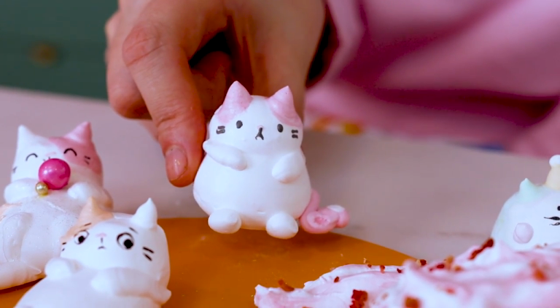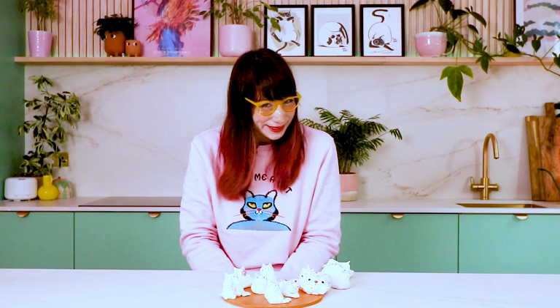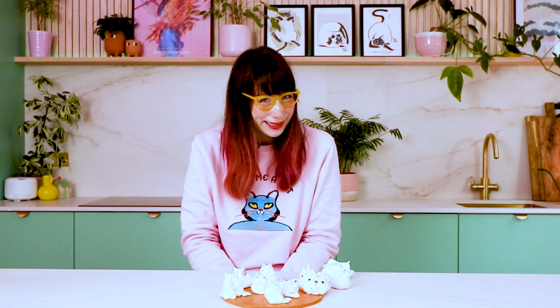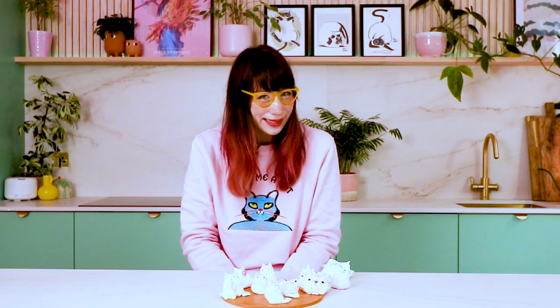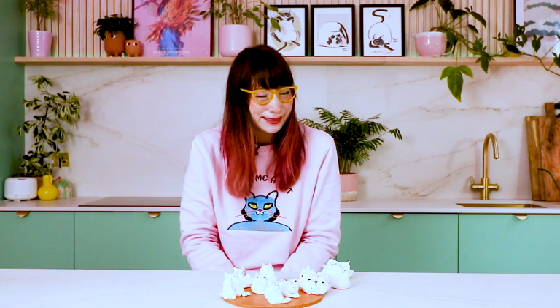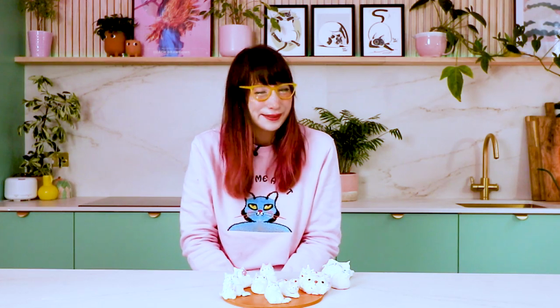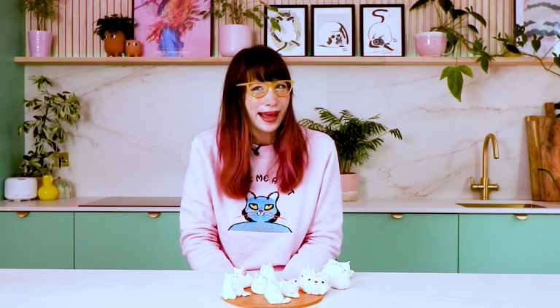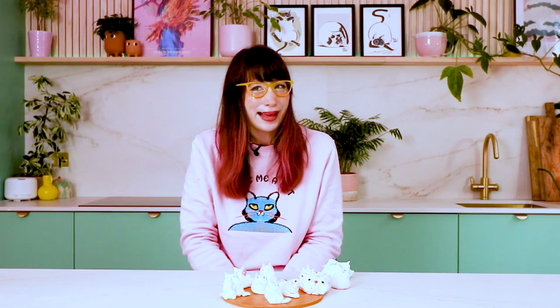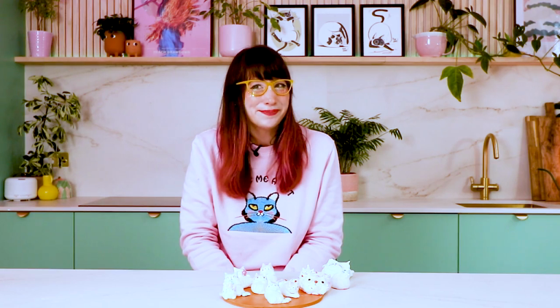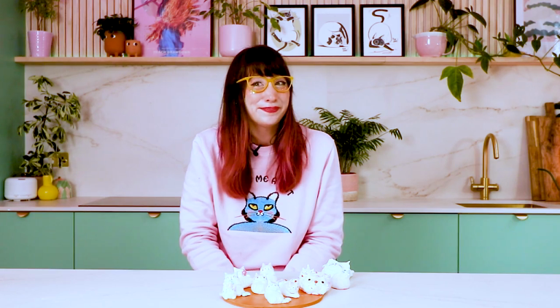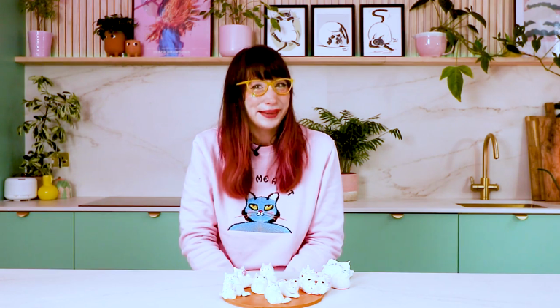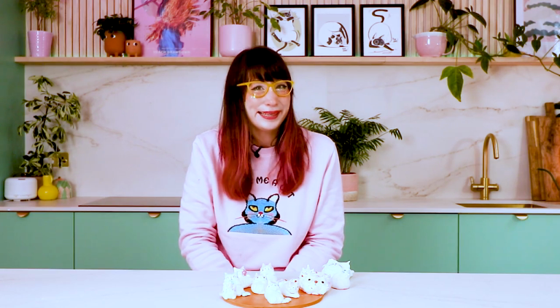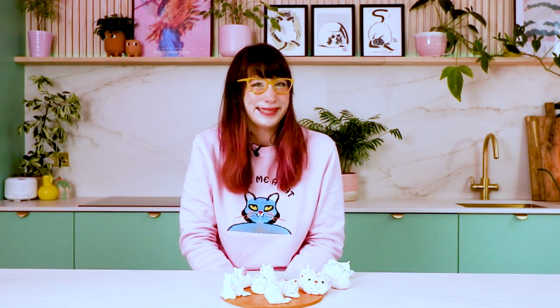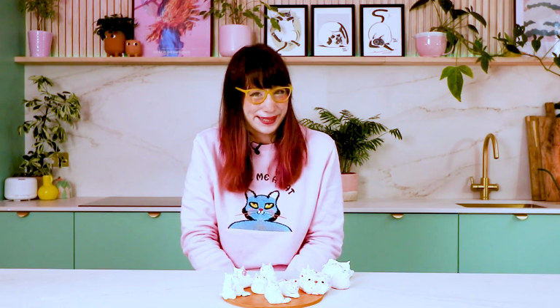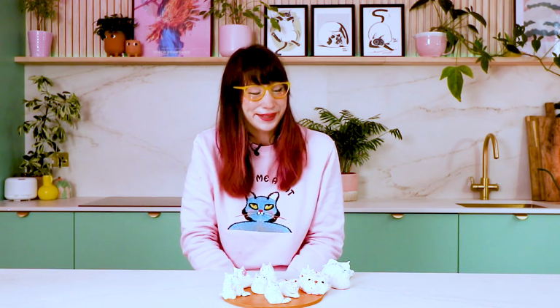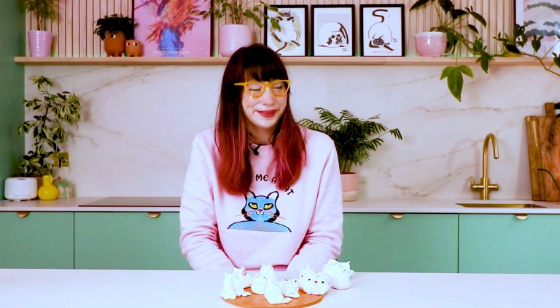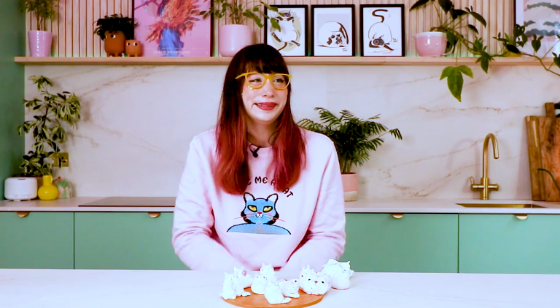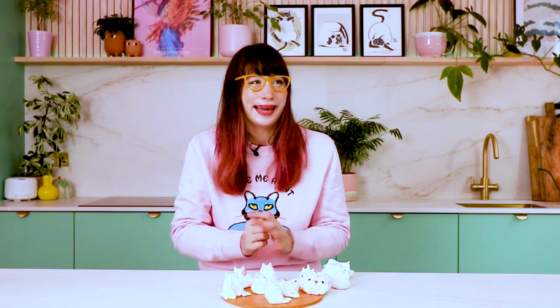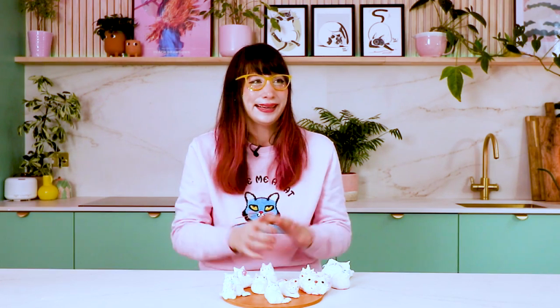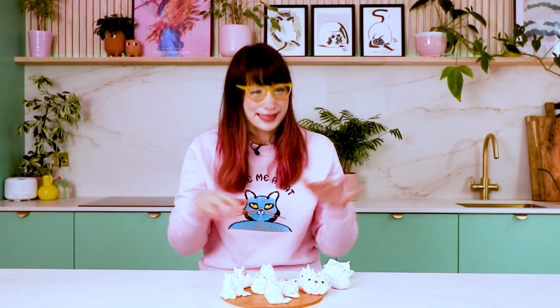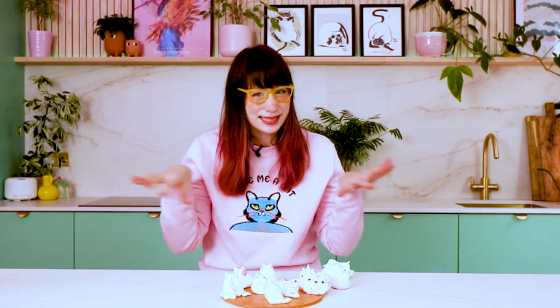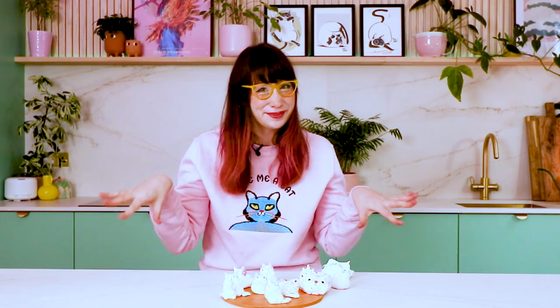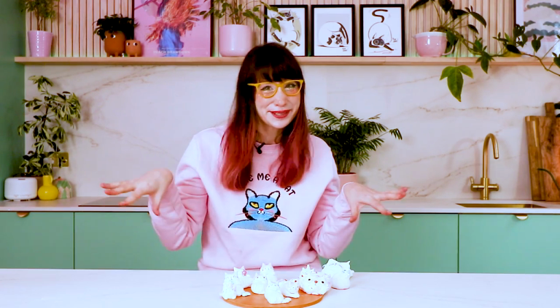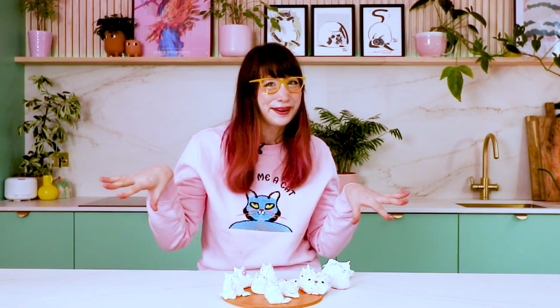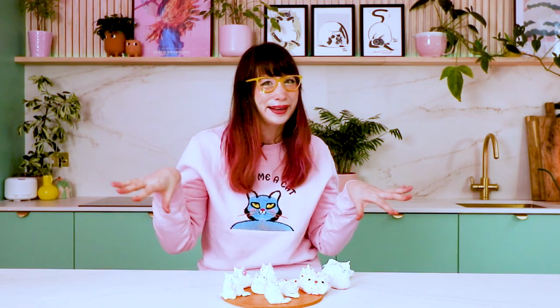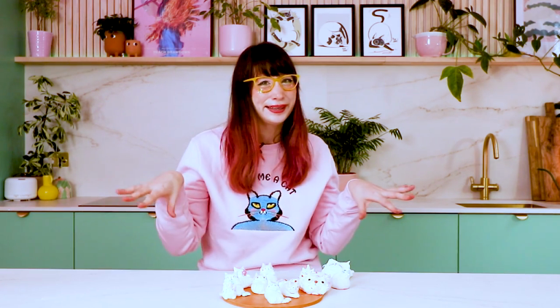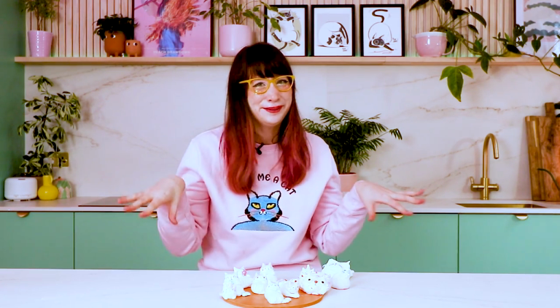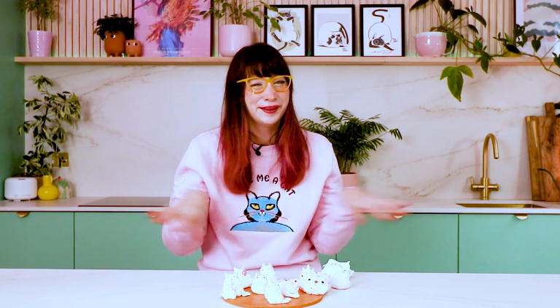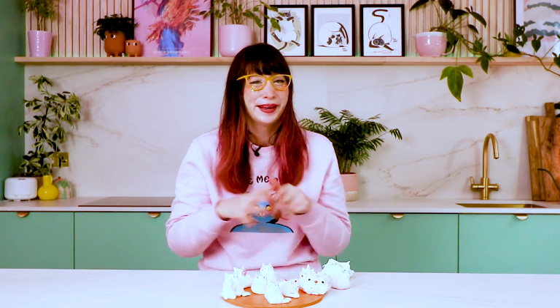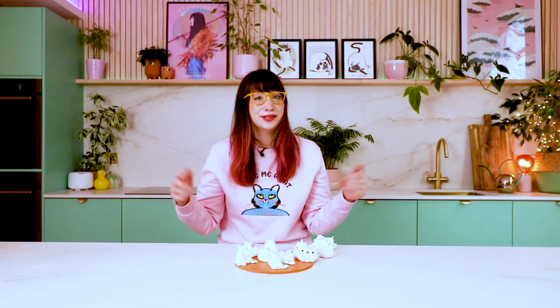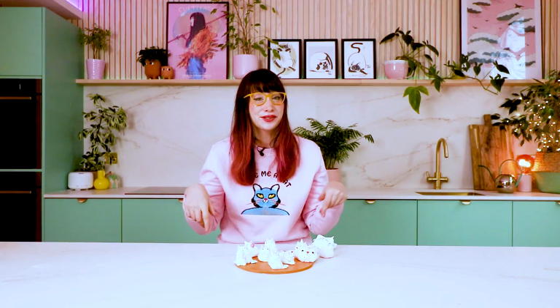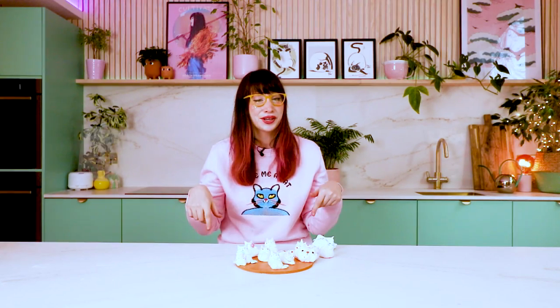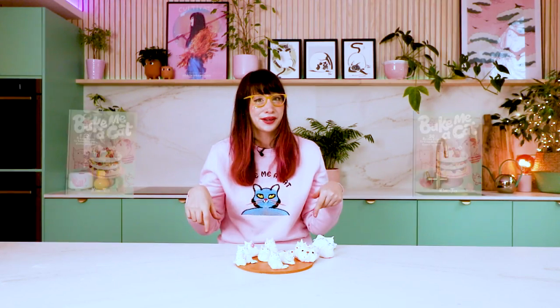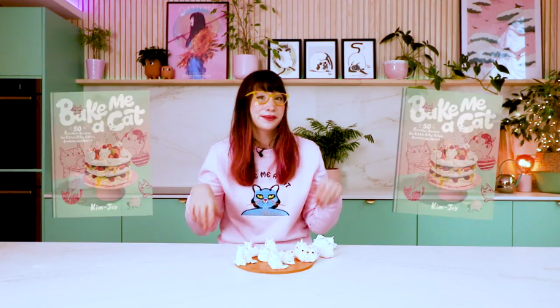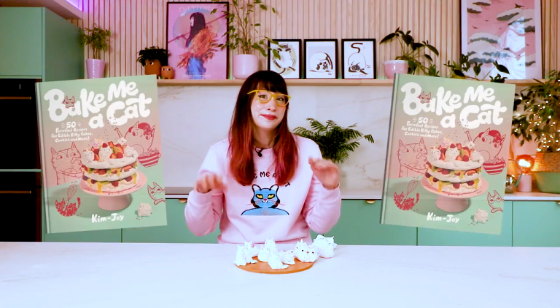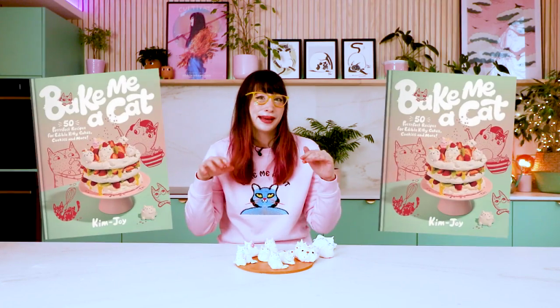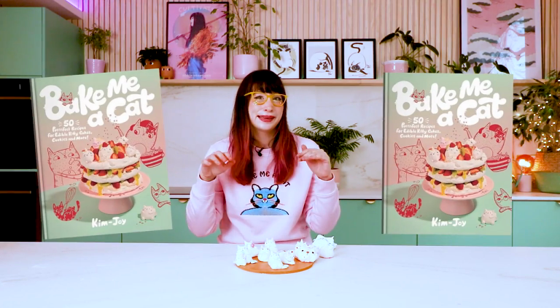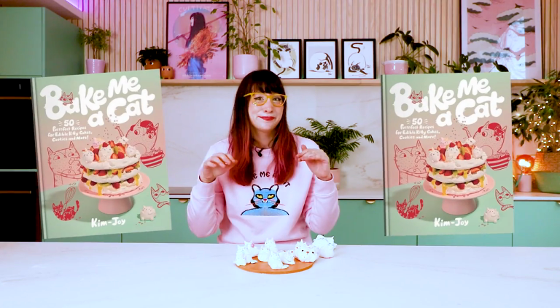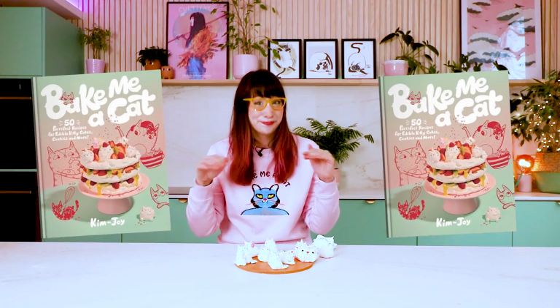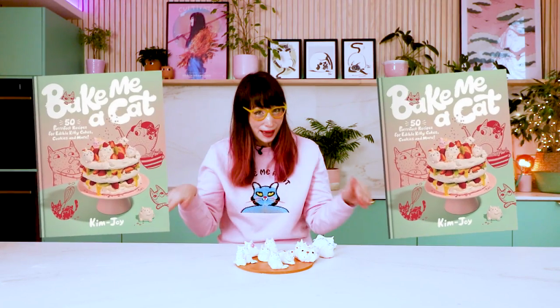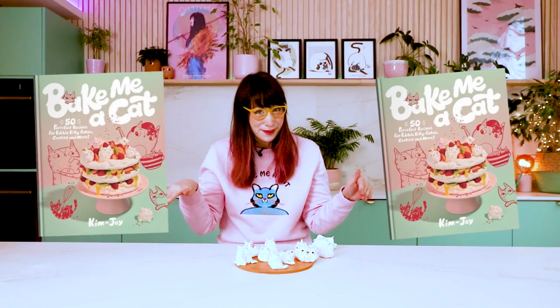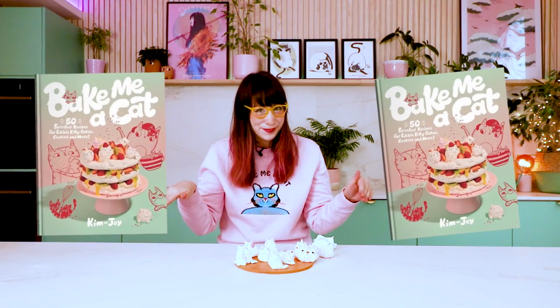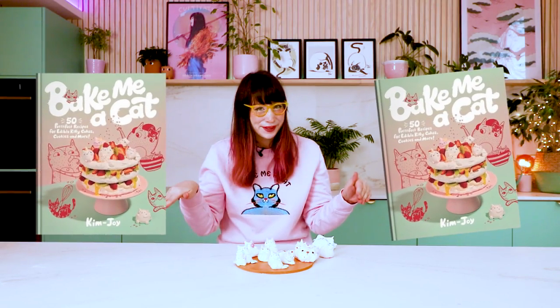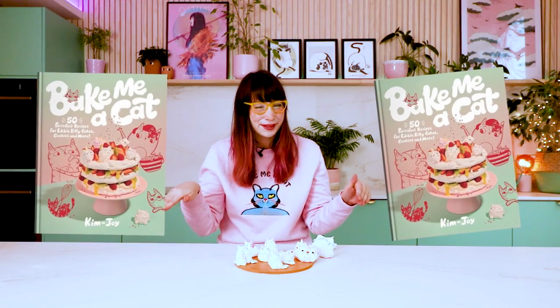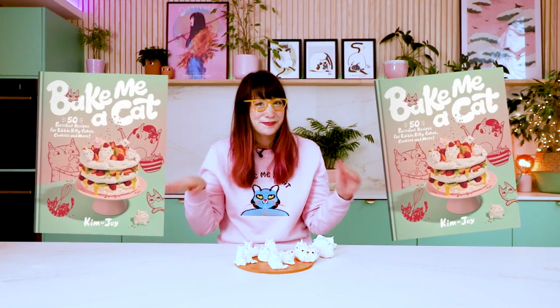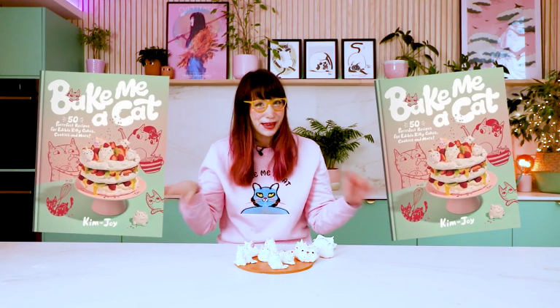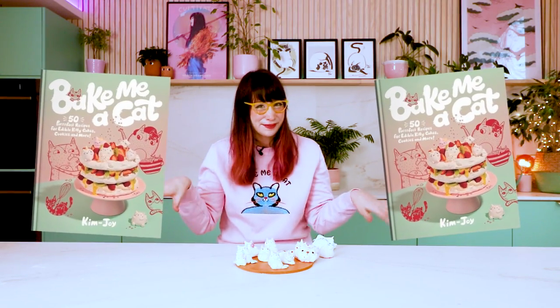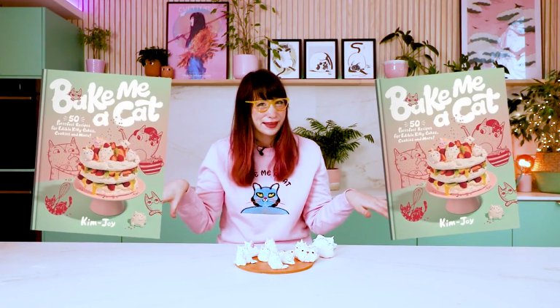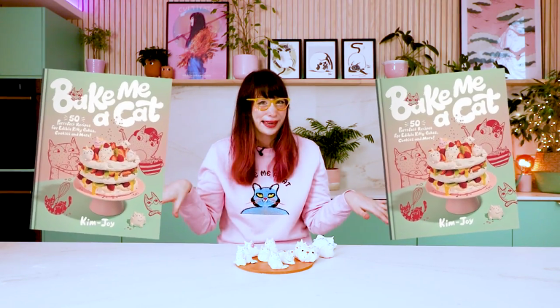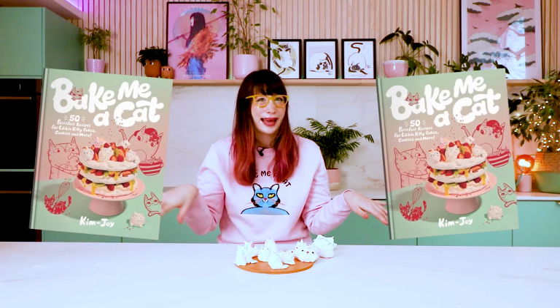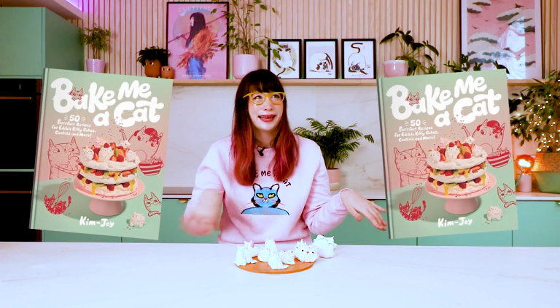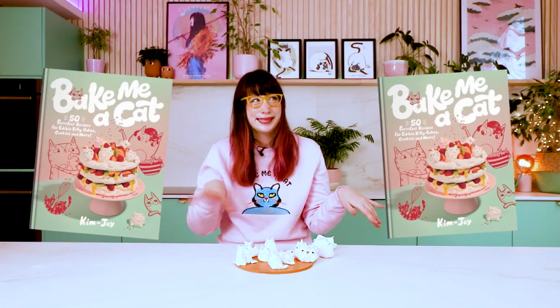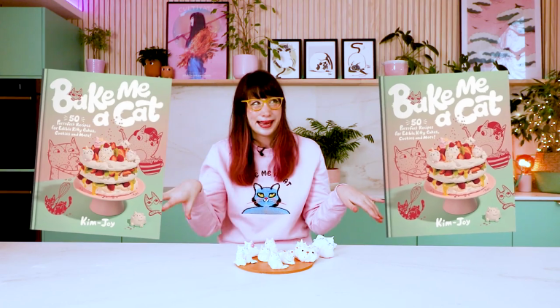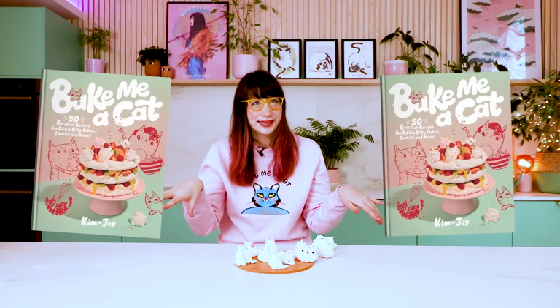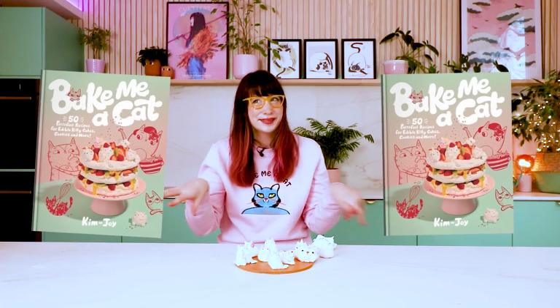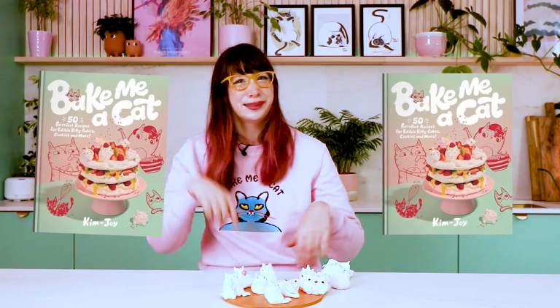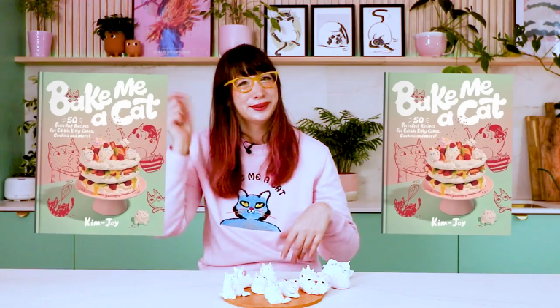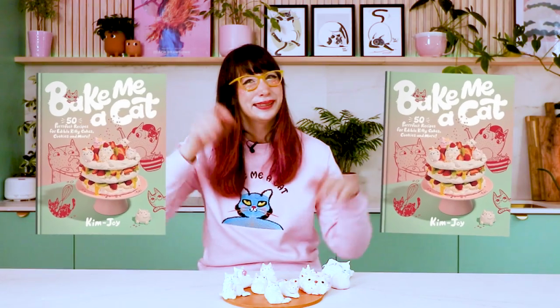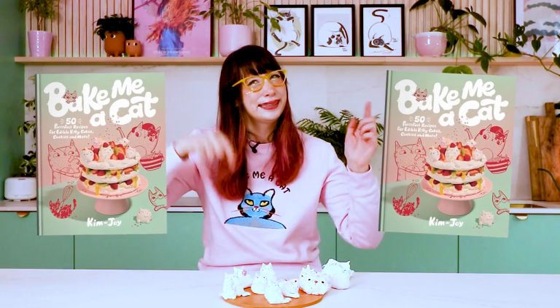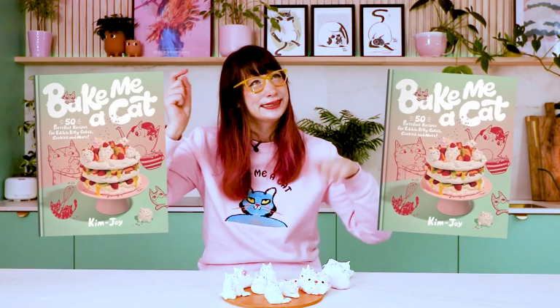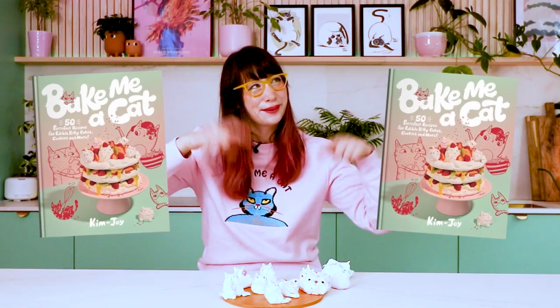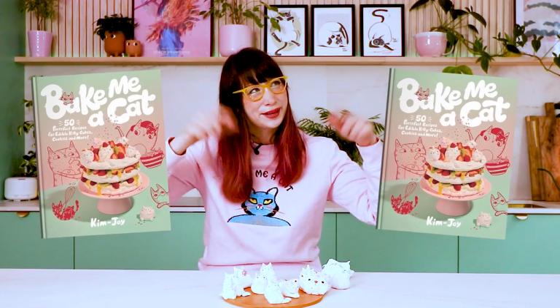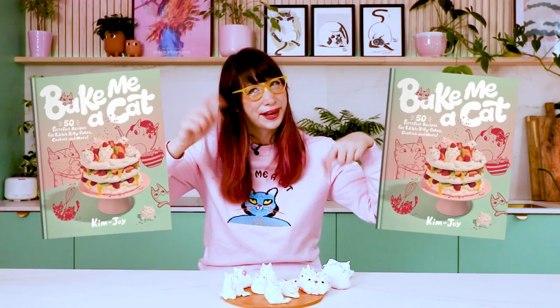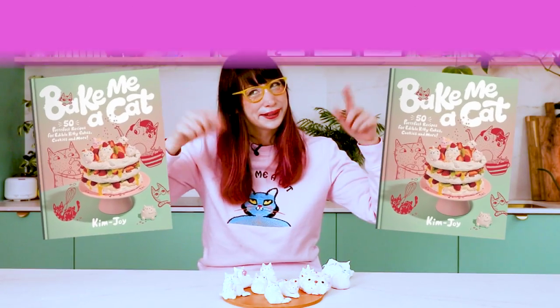Please do like and subscribe, and also my cat book Bake Me a Cat is out — I'll put the link down below.